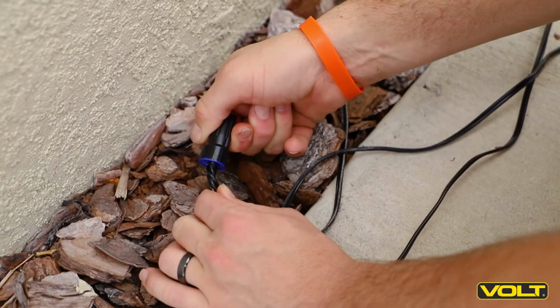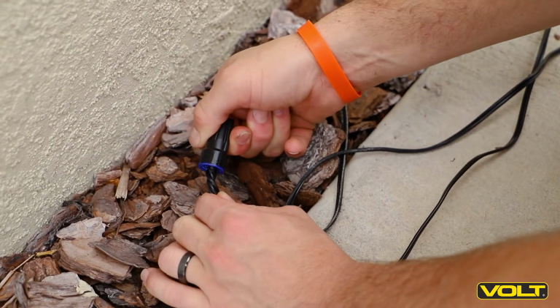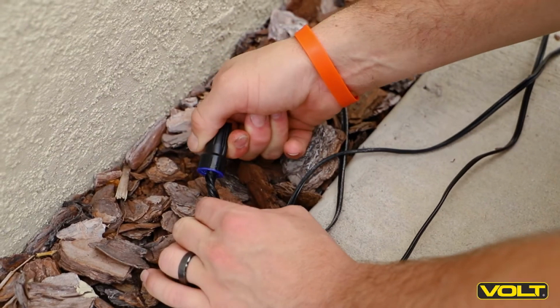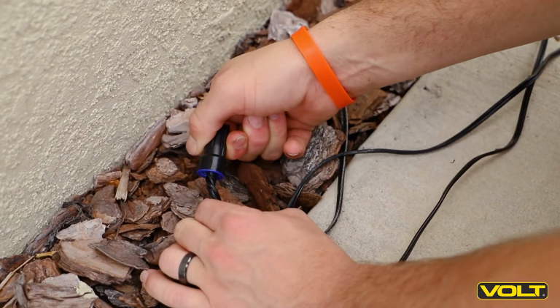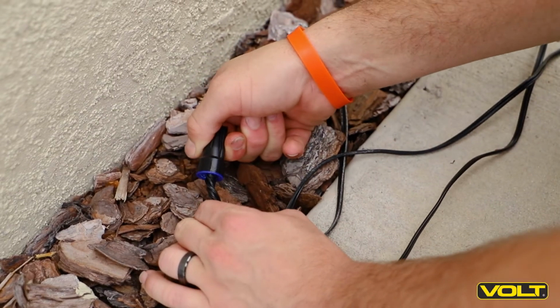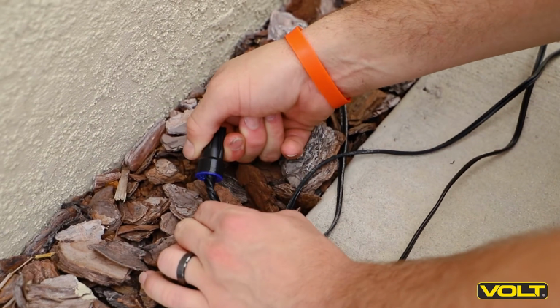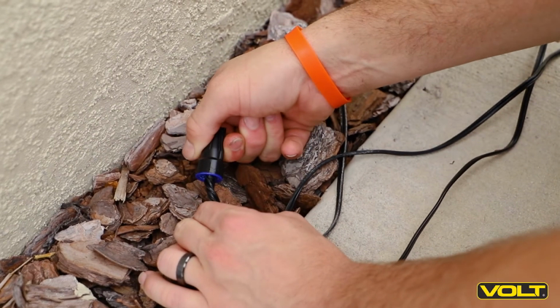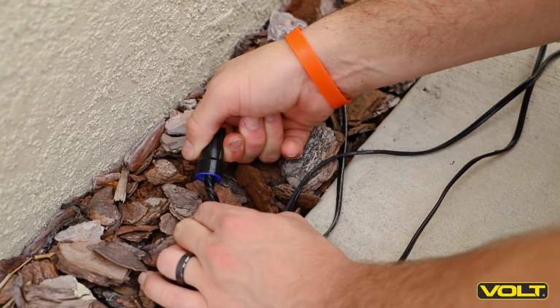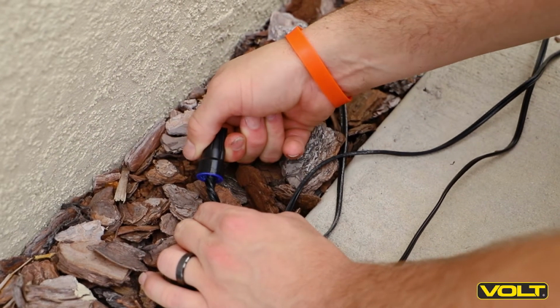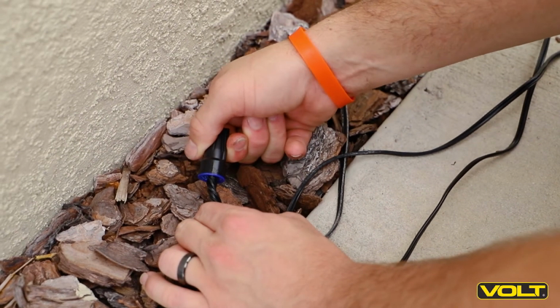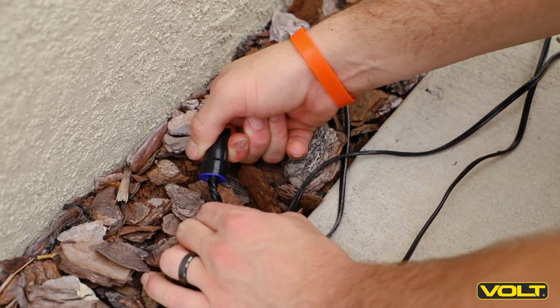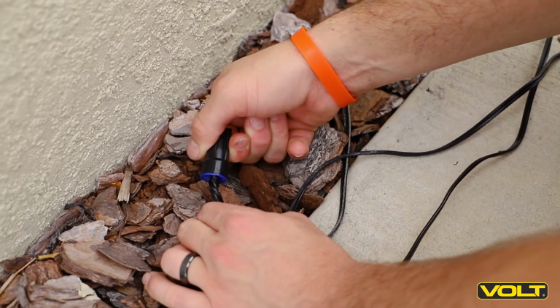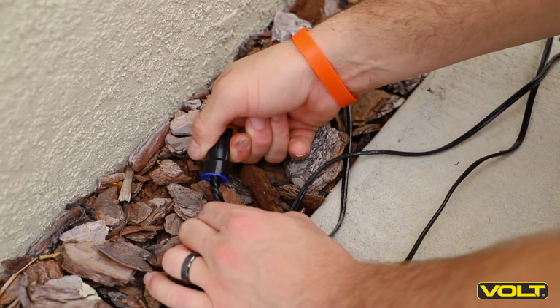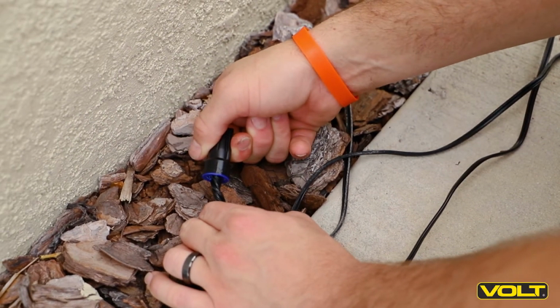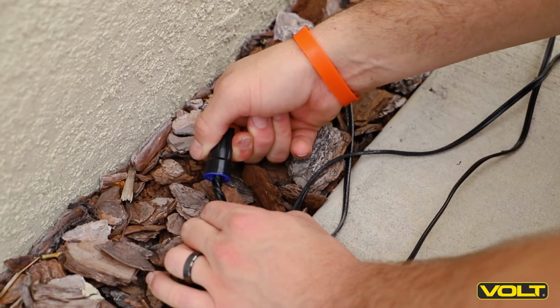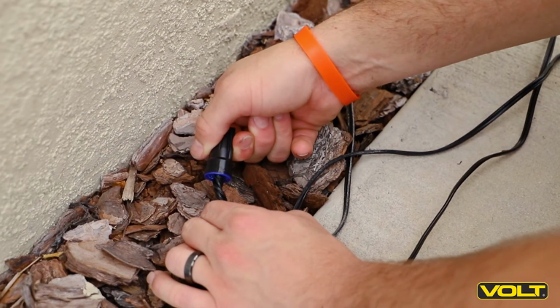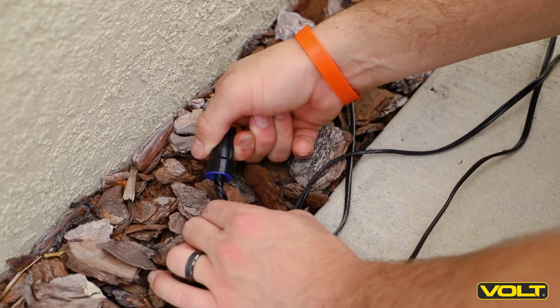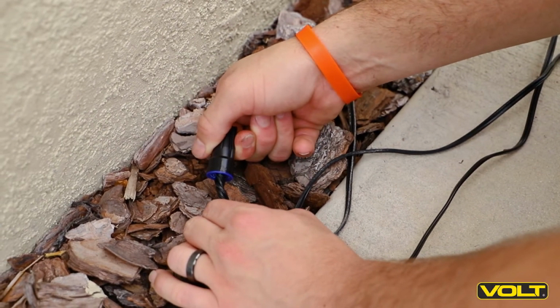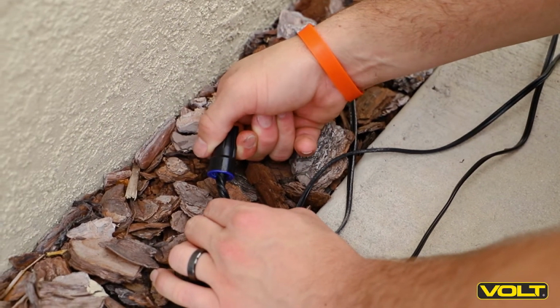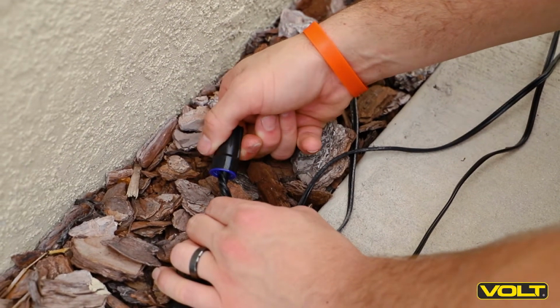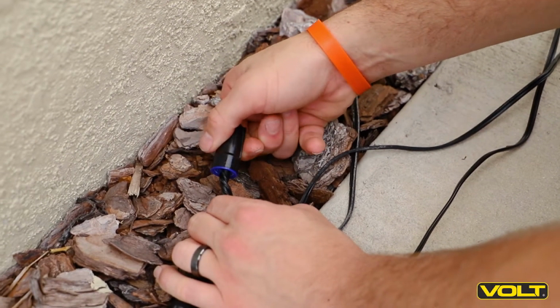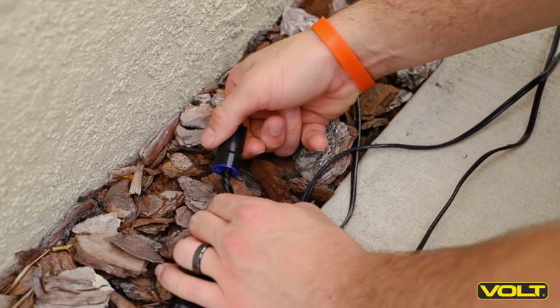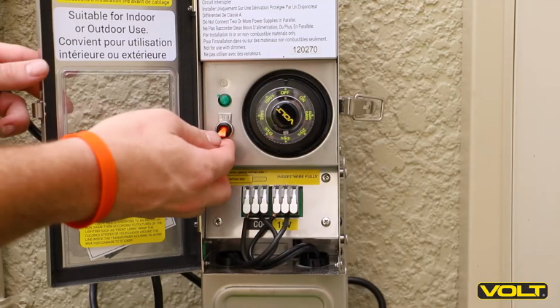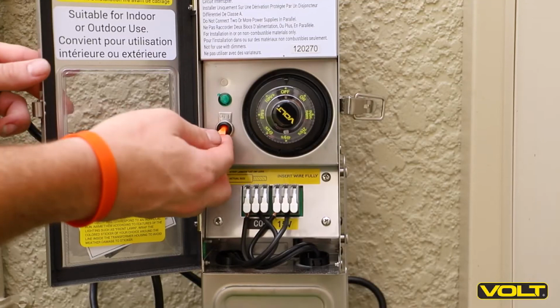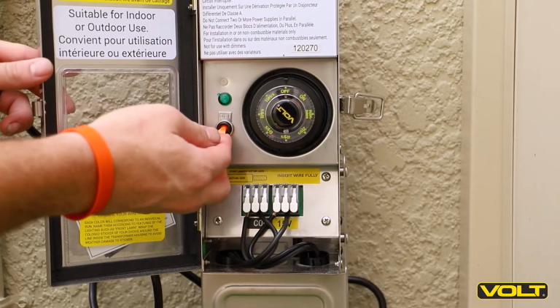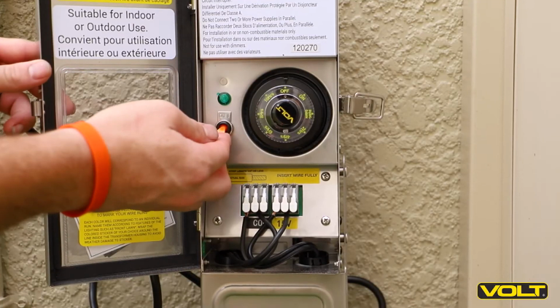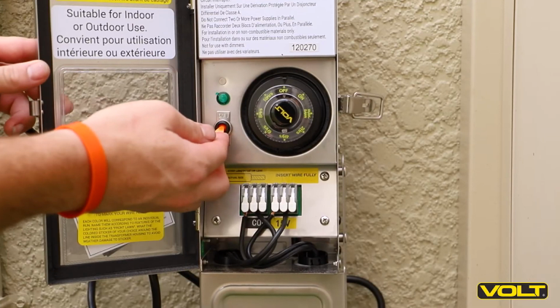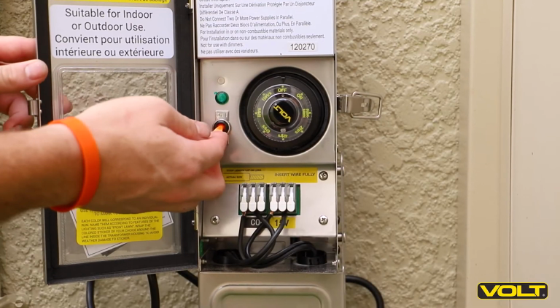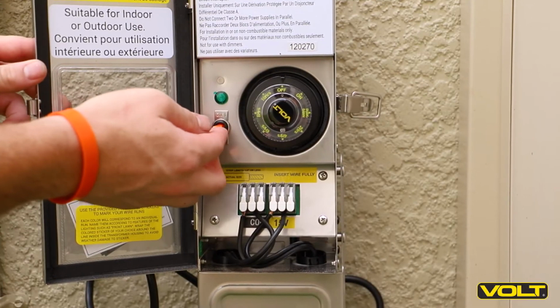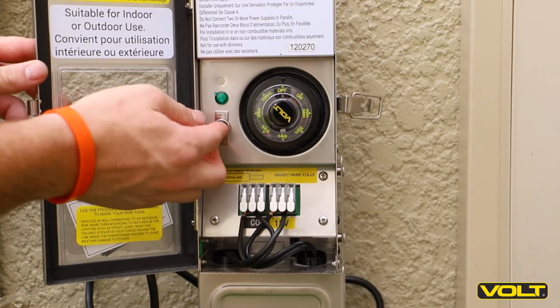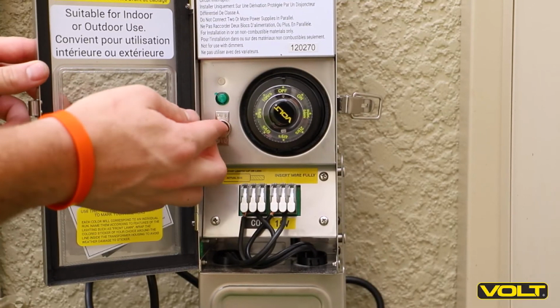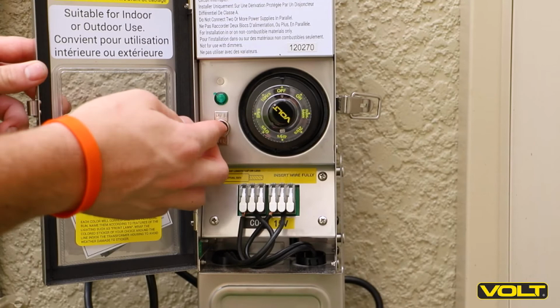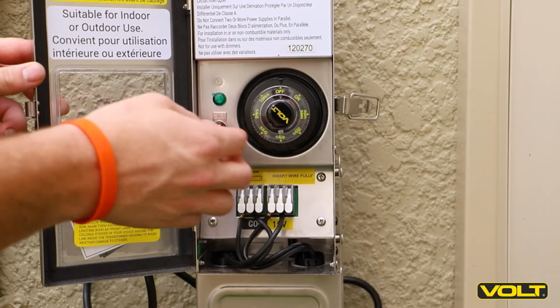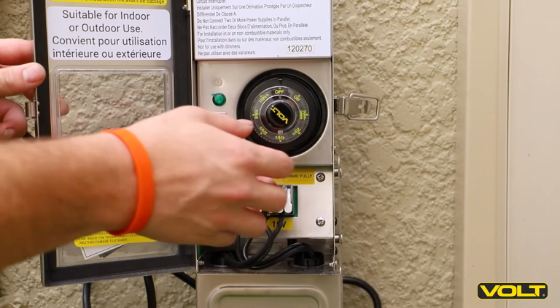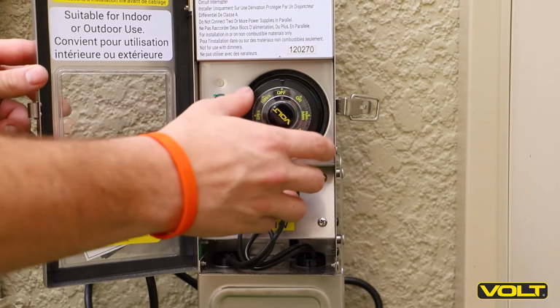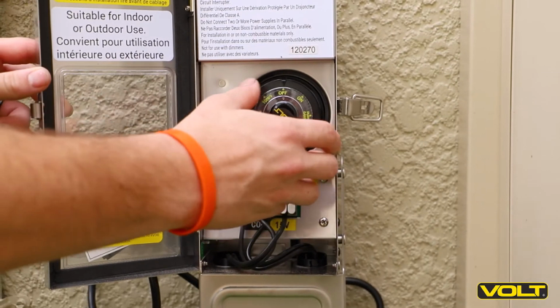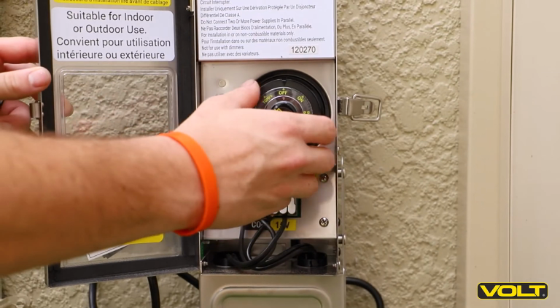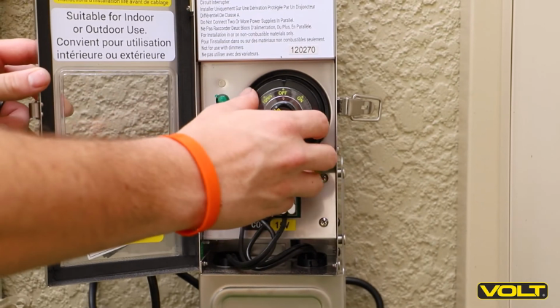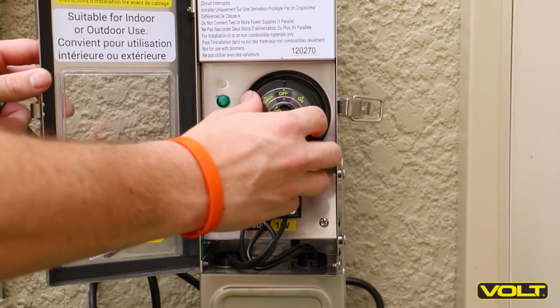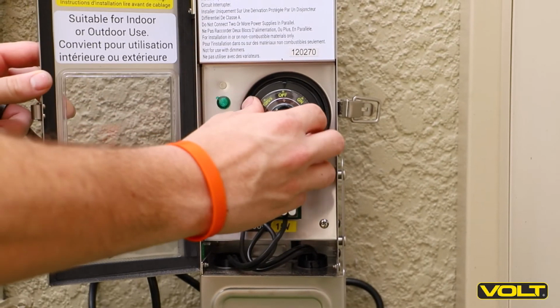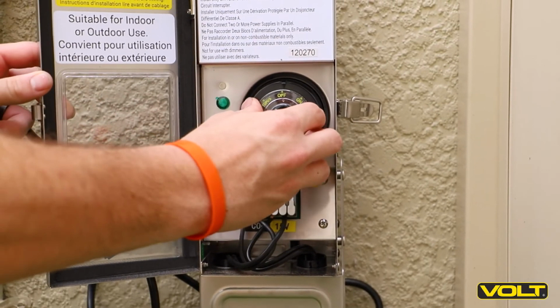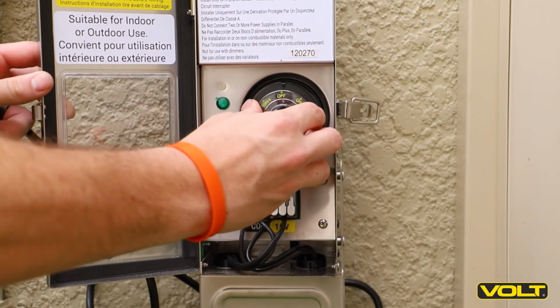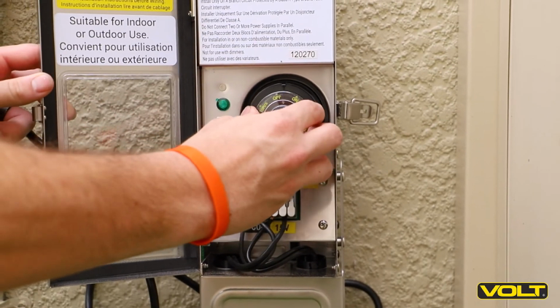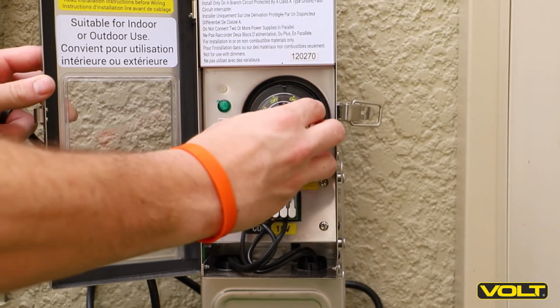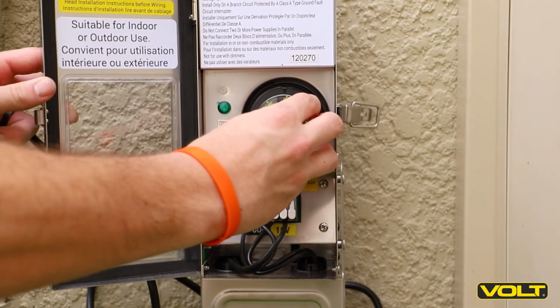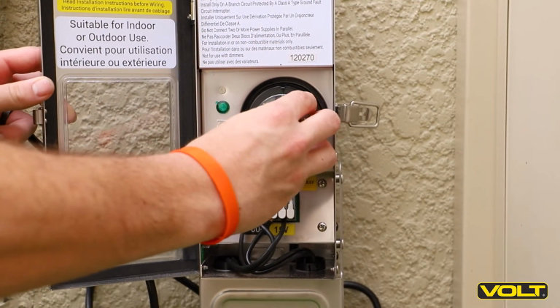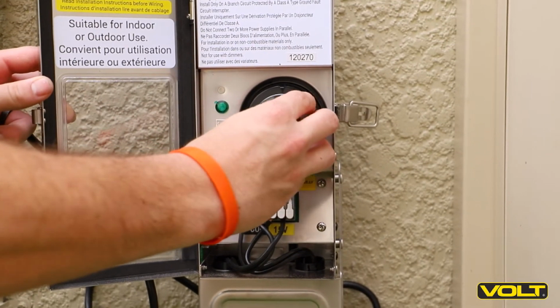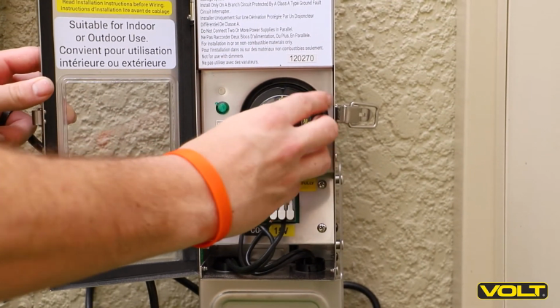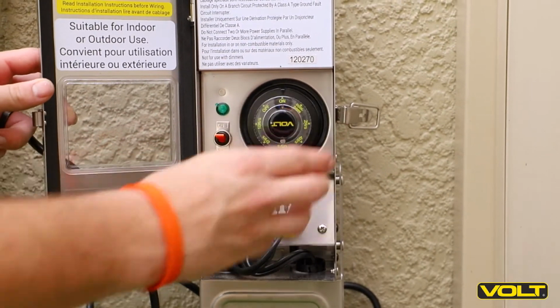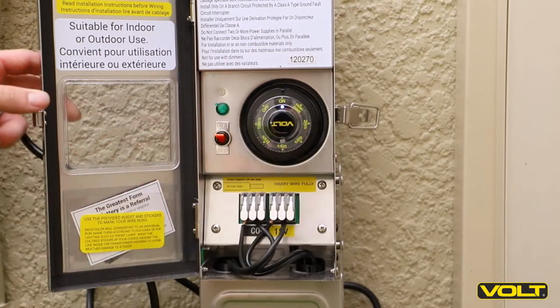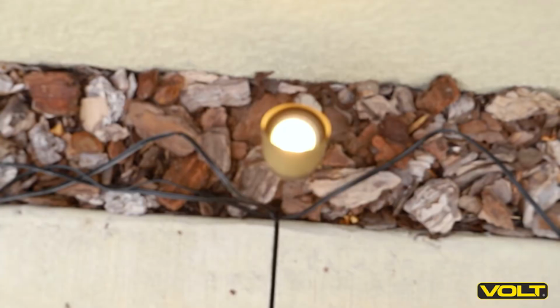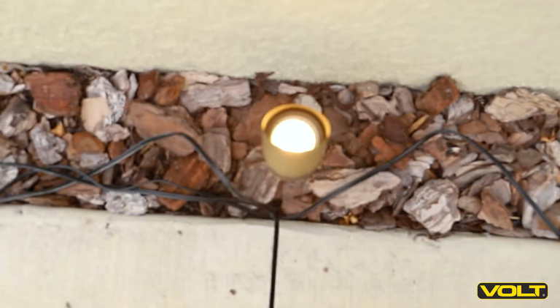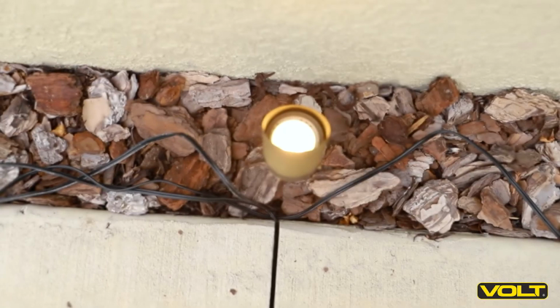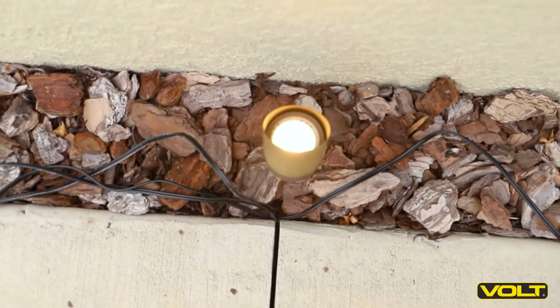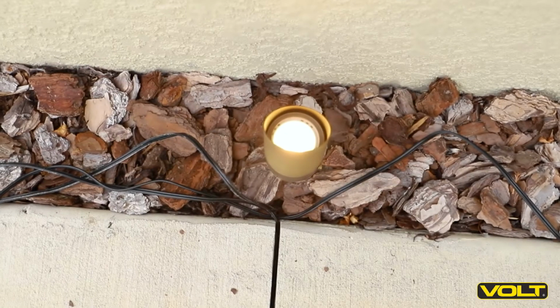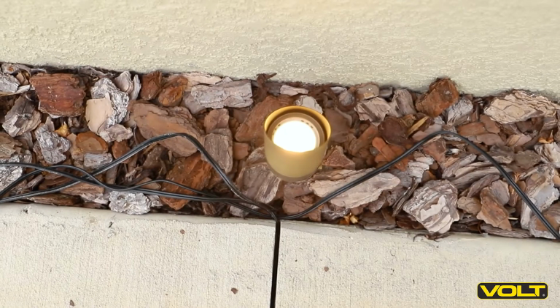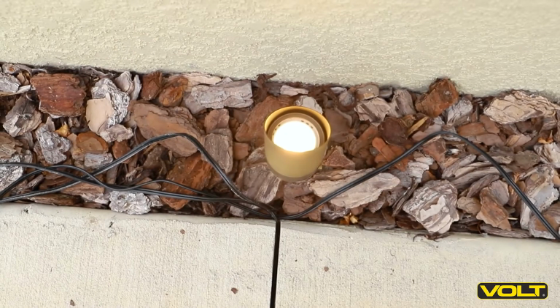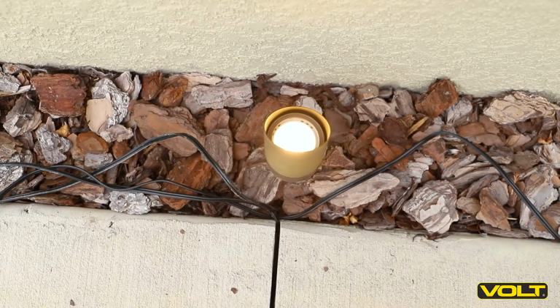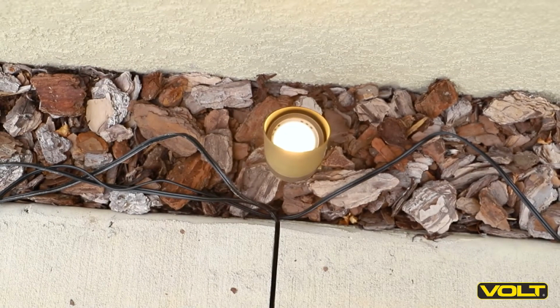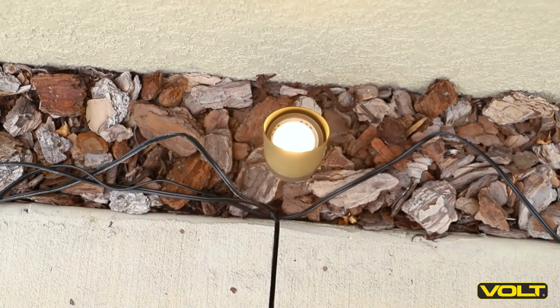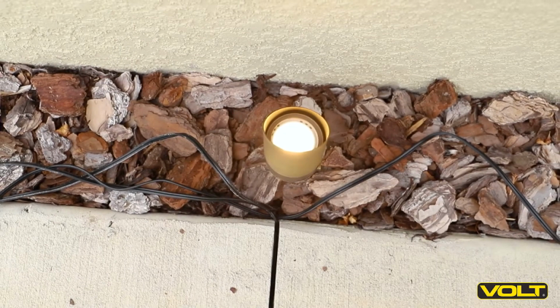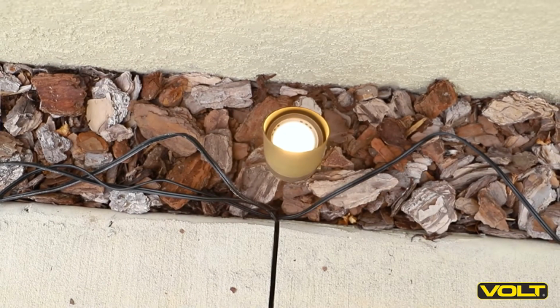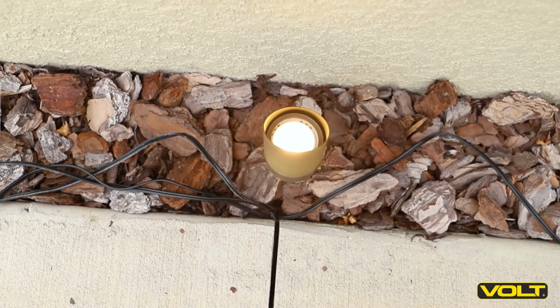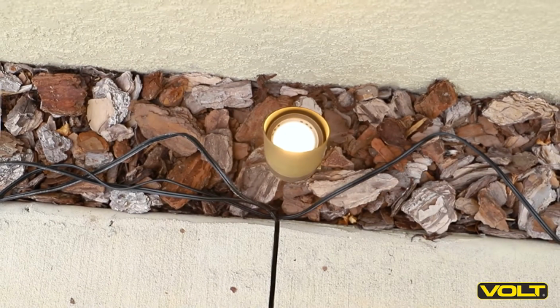Repeat with the second connection. Now test your connection by turning on the transformer and checking that the fixture is illuminated.